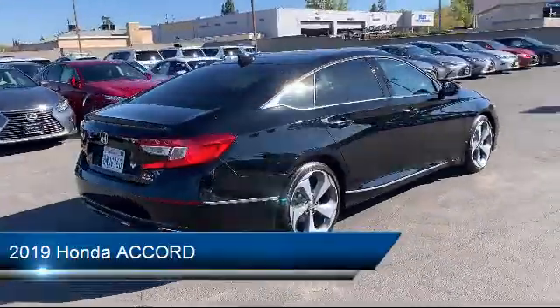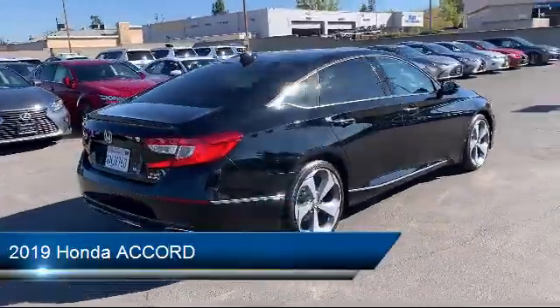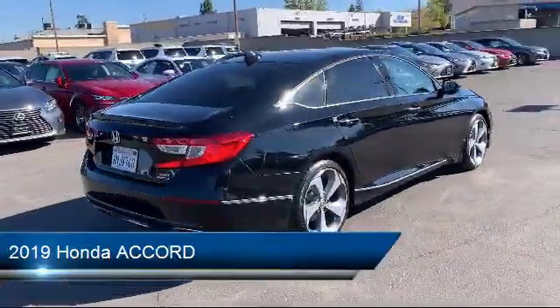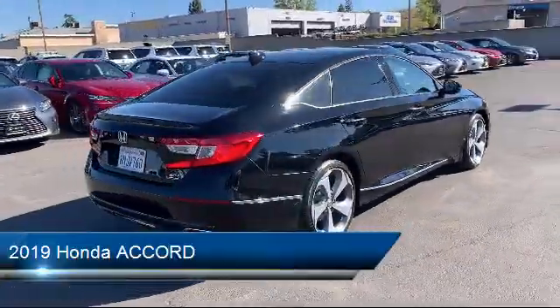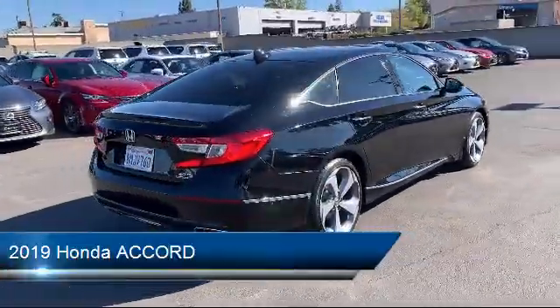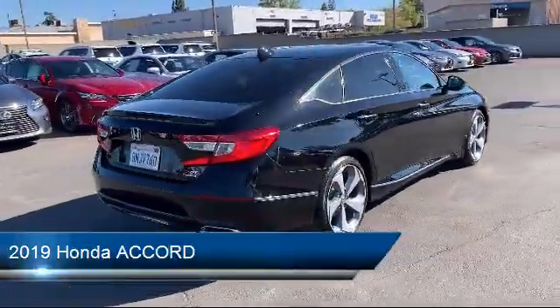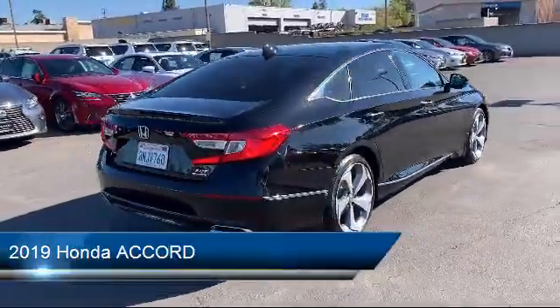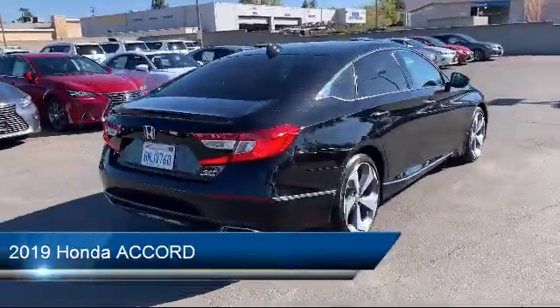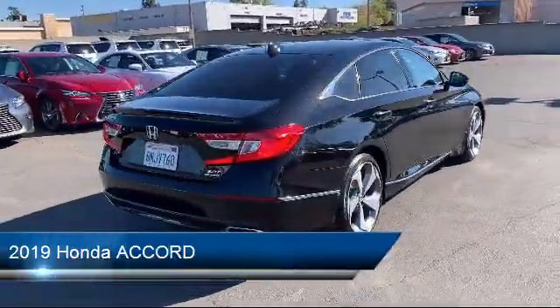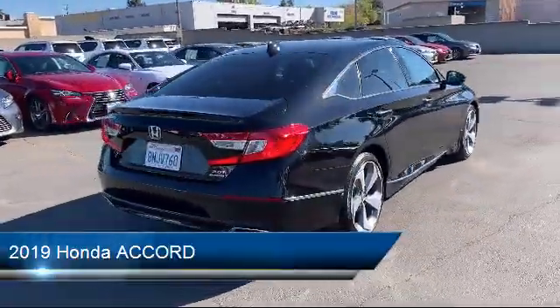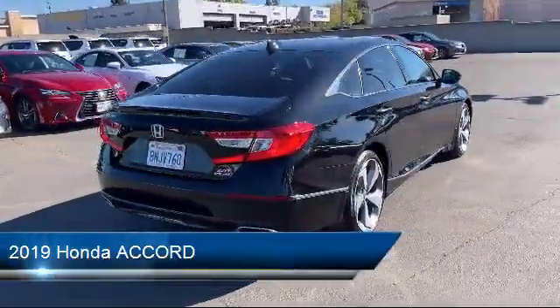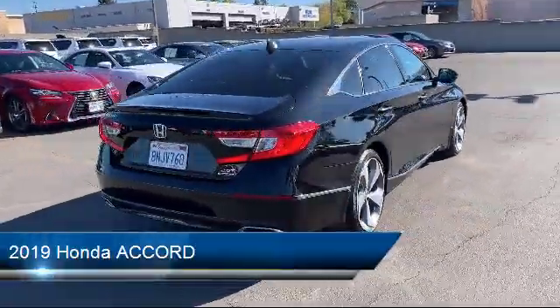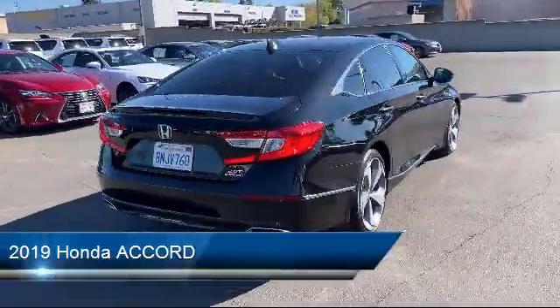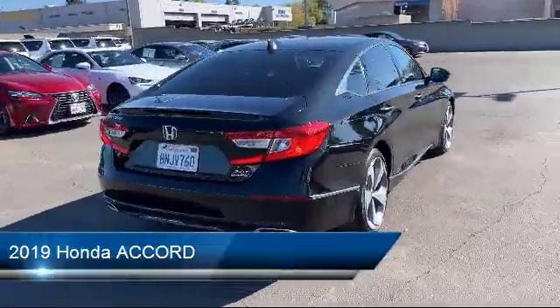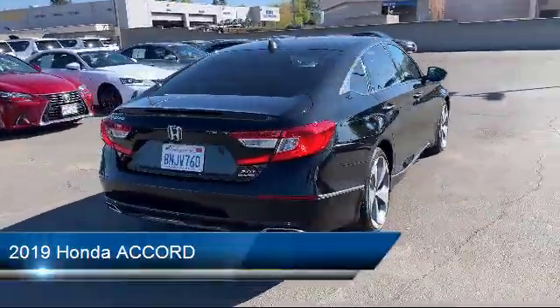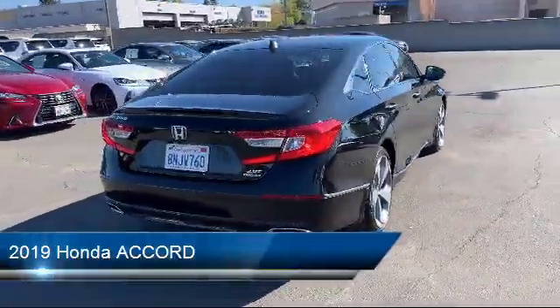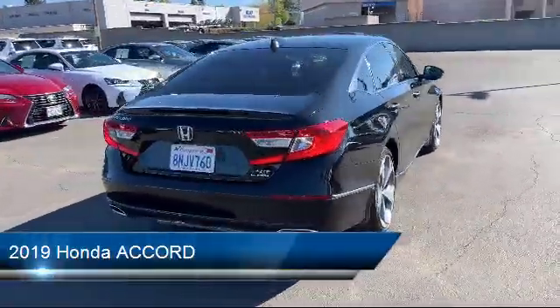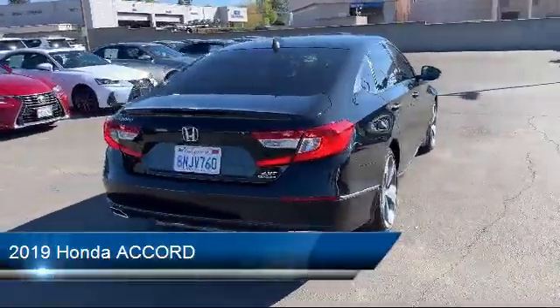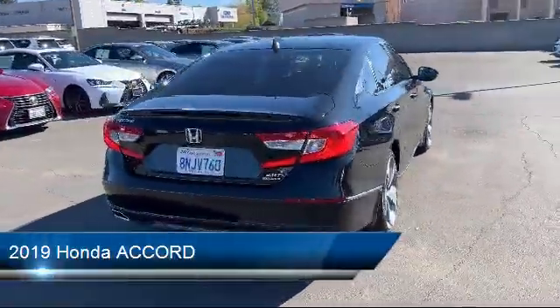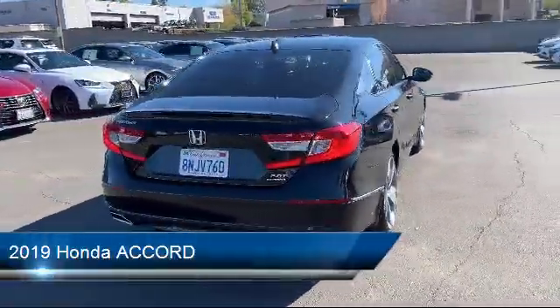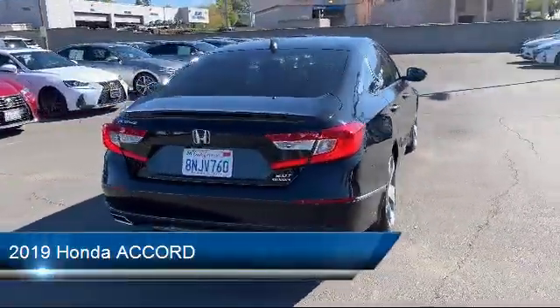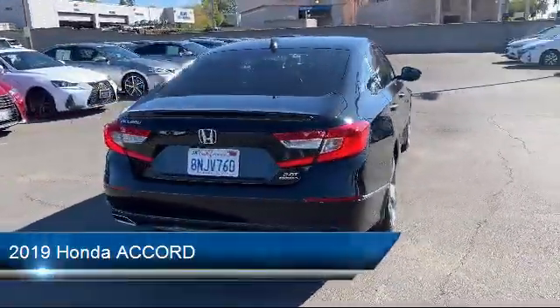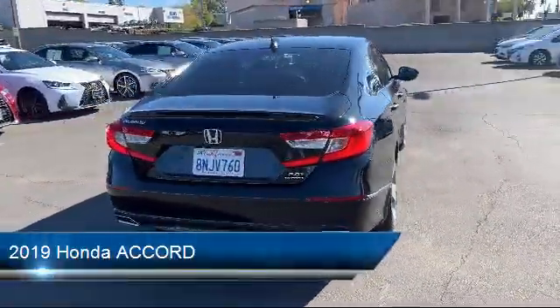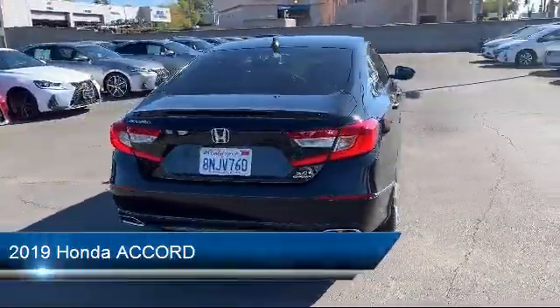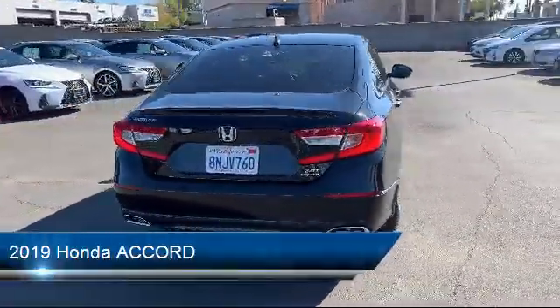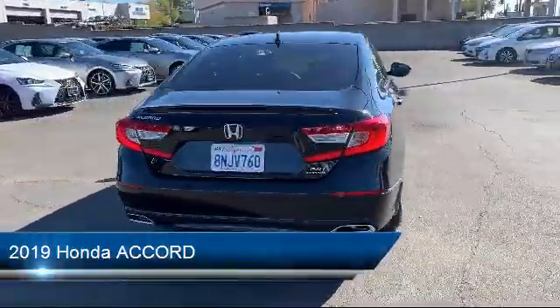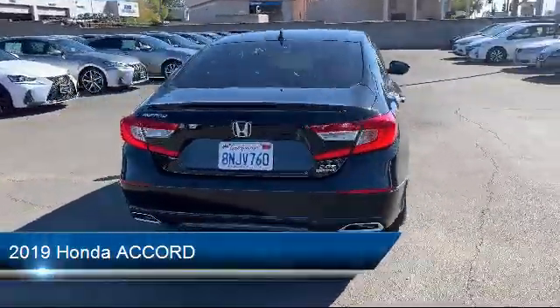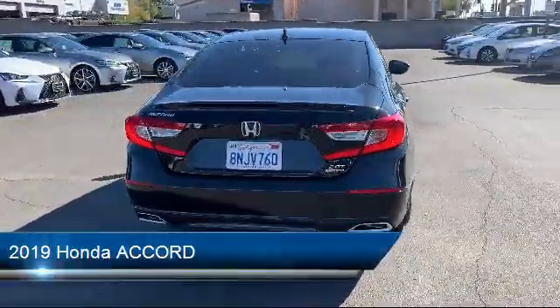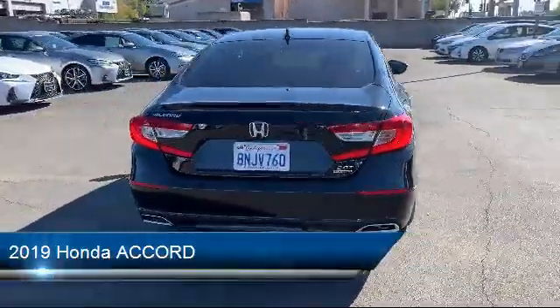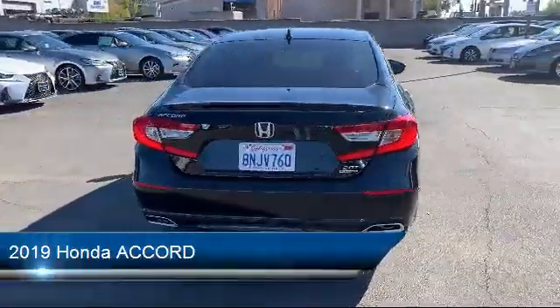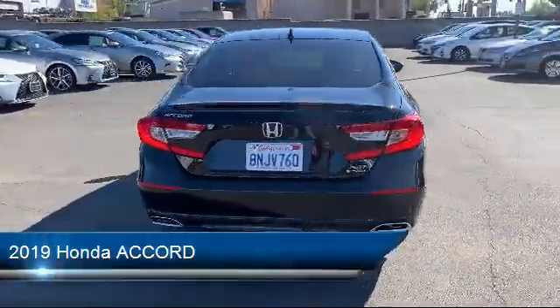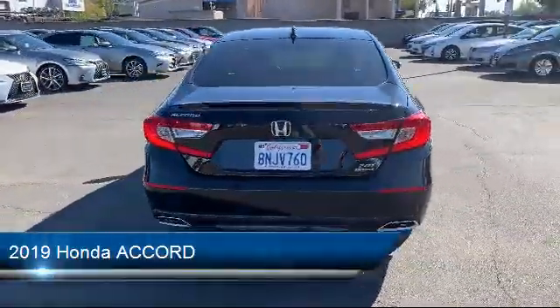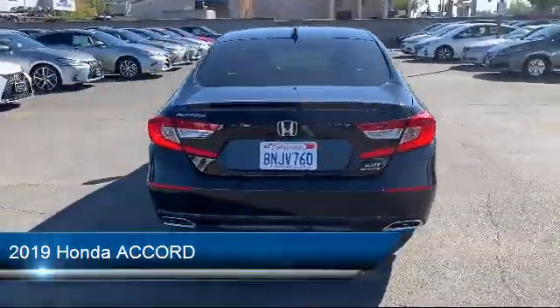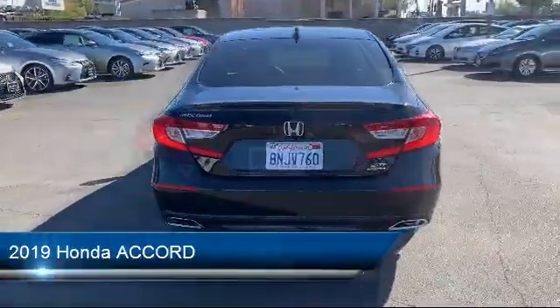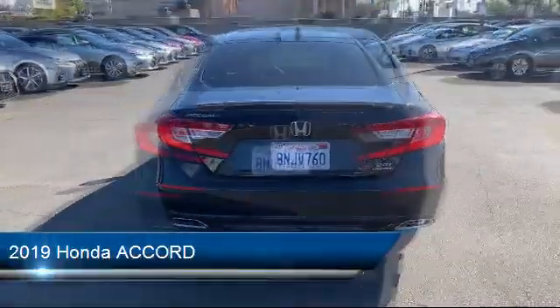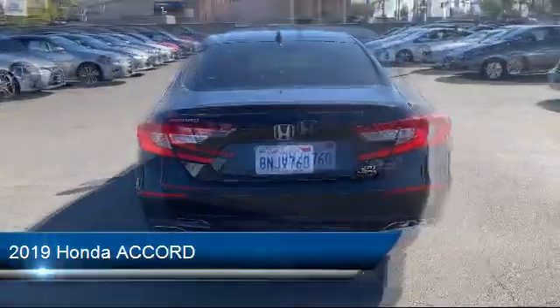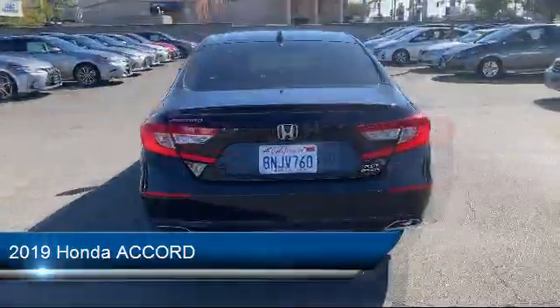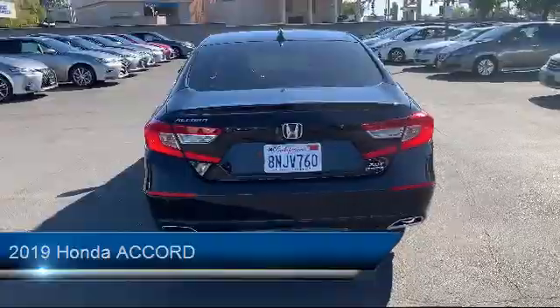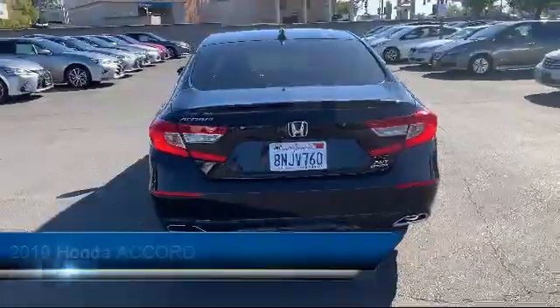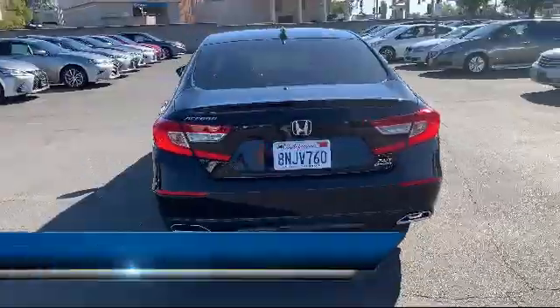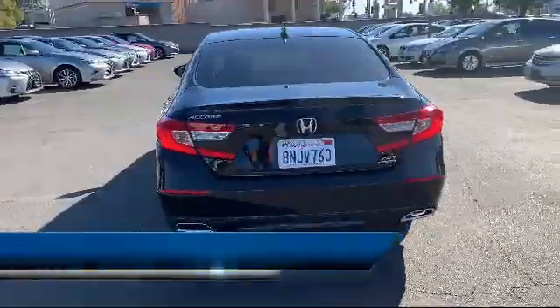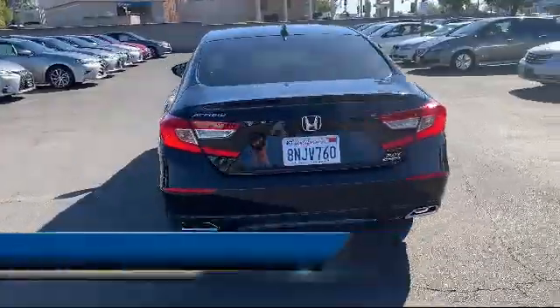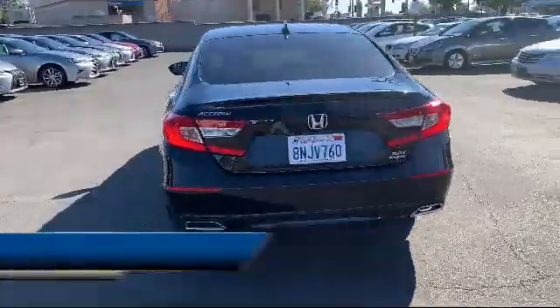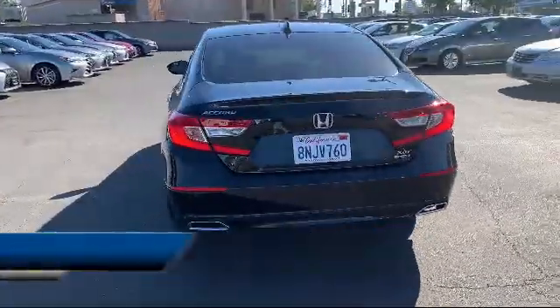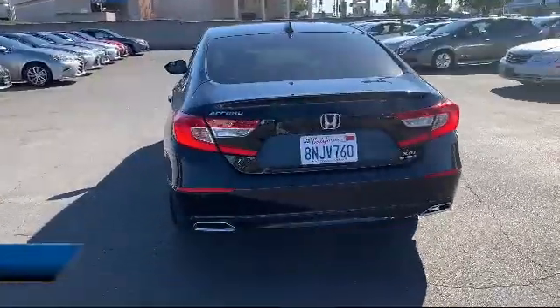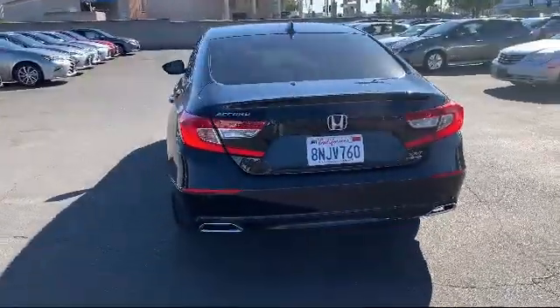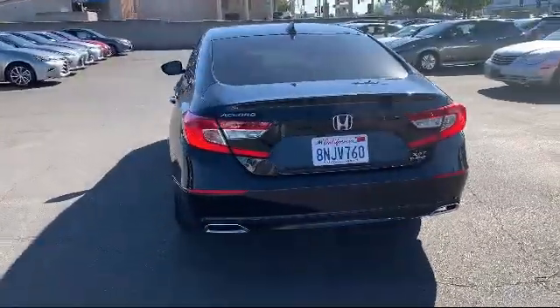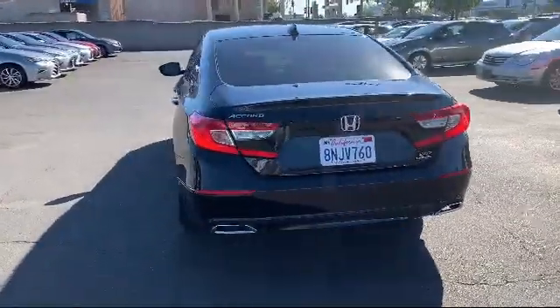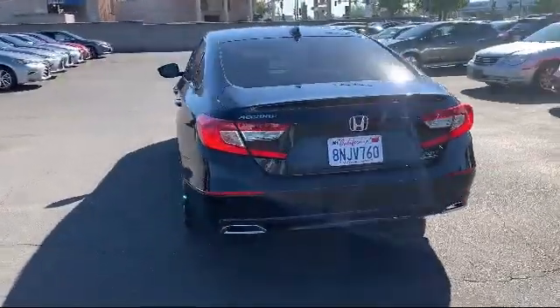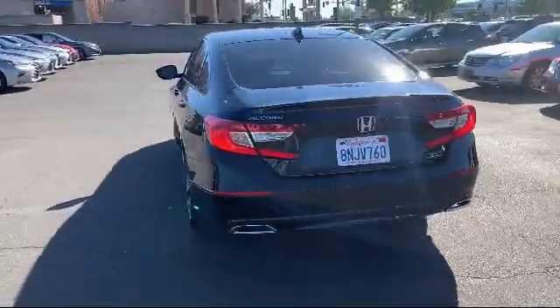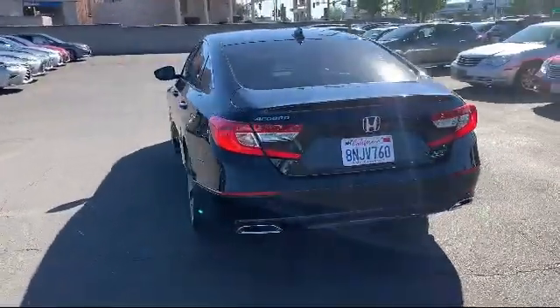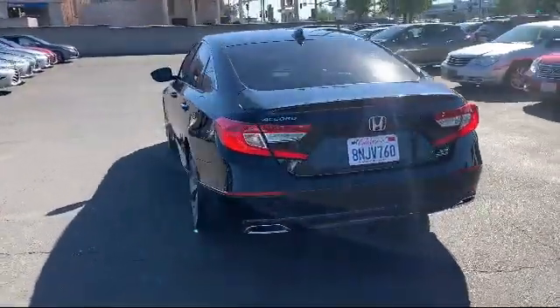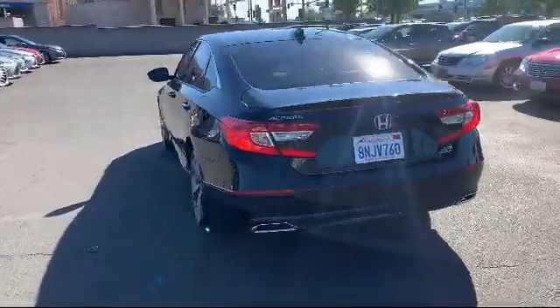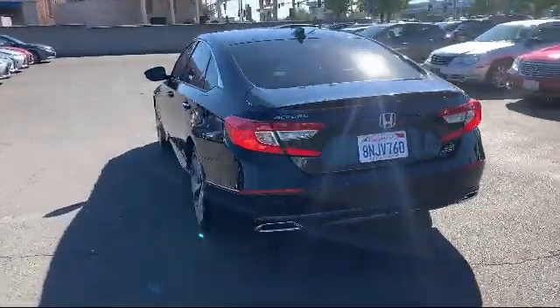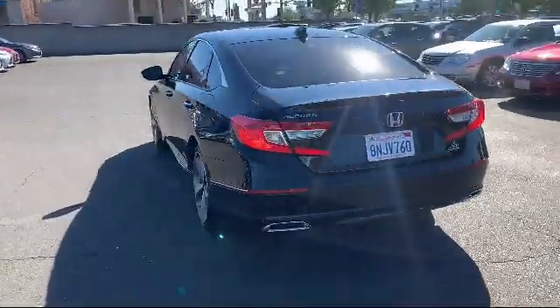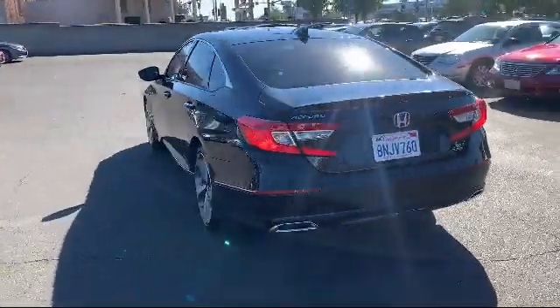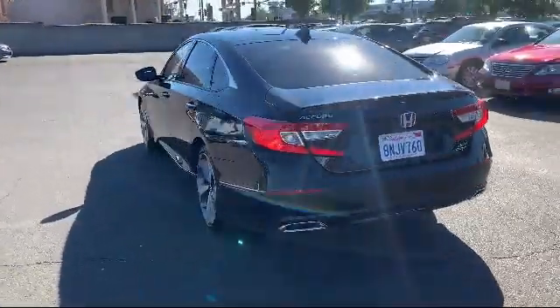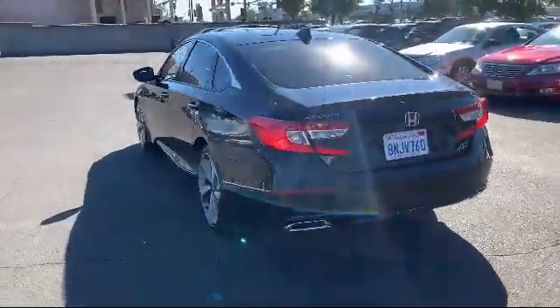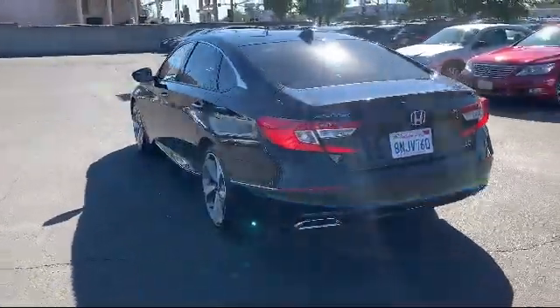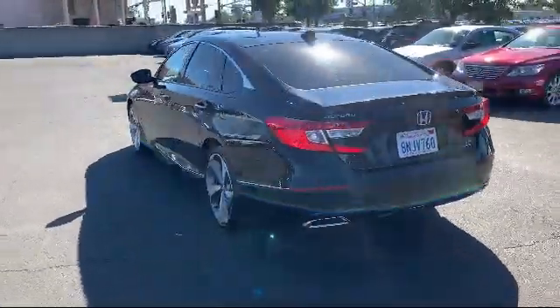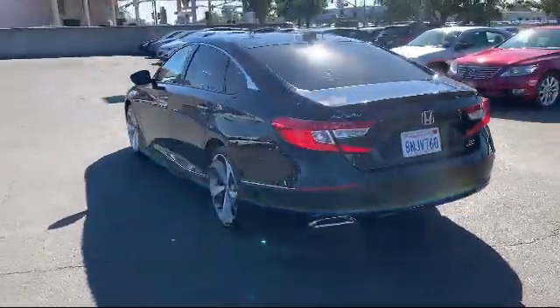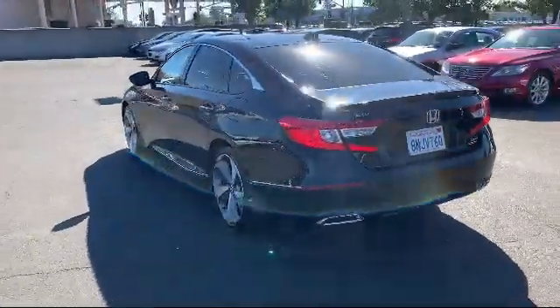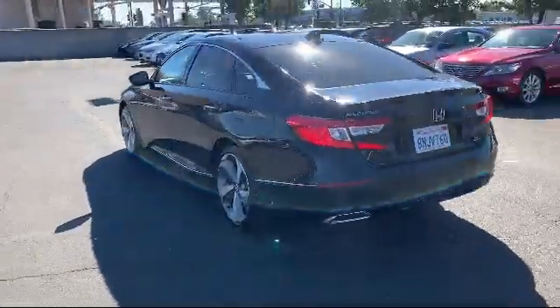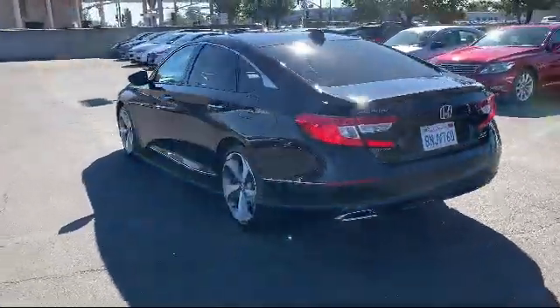Also included are steering wheel controls, MP3 player, a powerful and efficient turbocharged engine, leather-wrapped steering wheel, and has less than 5,000 miles.